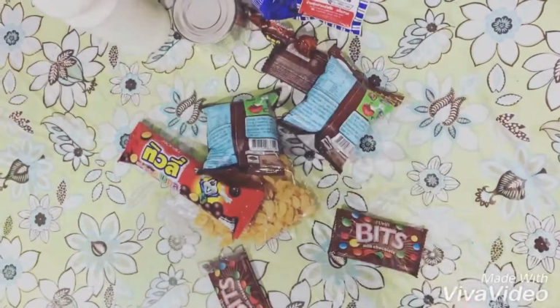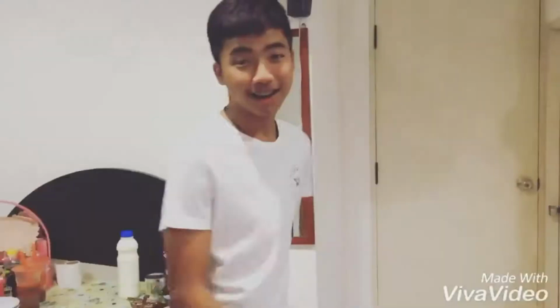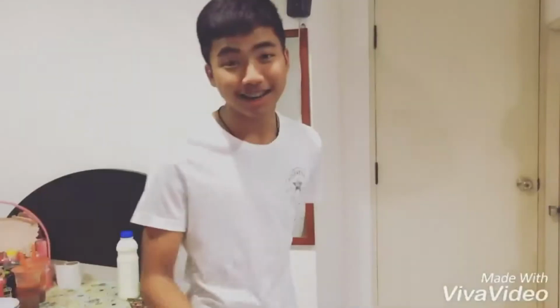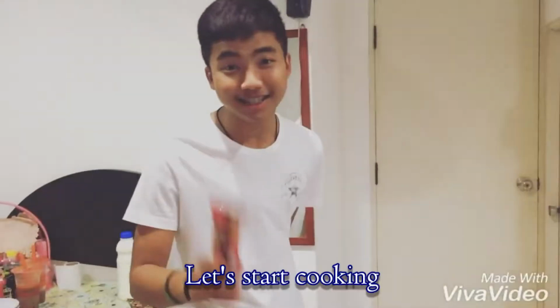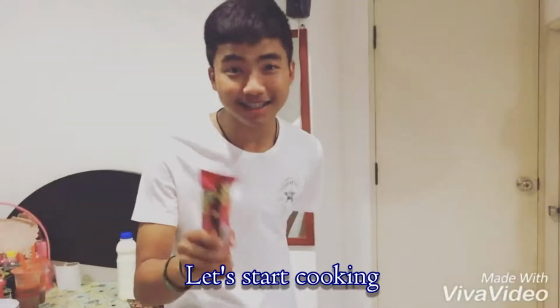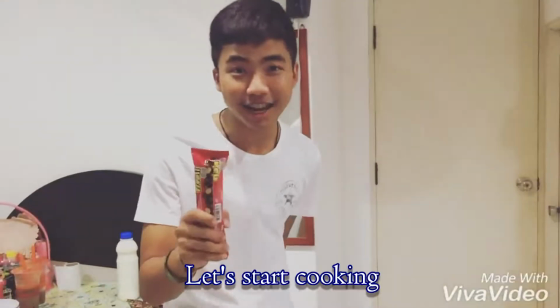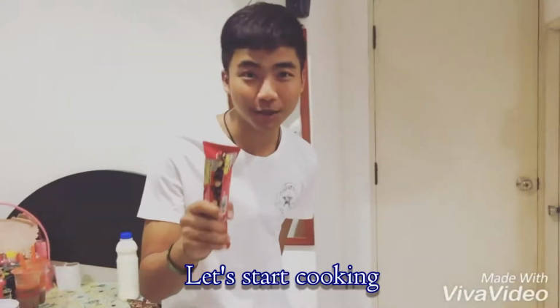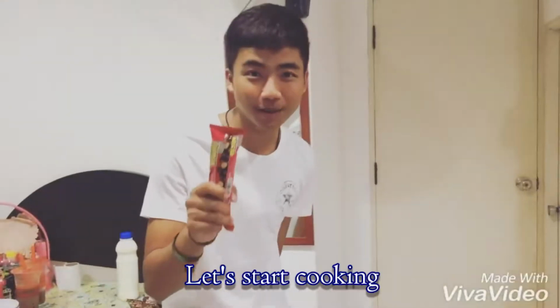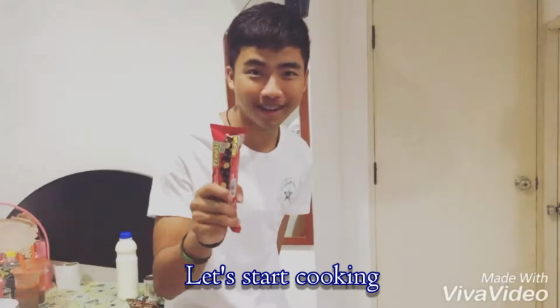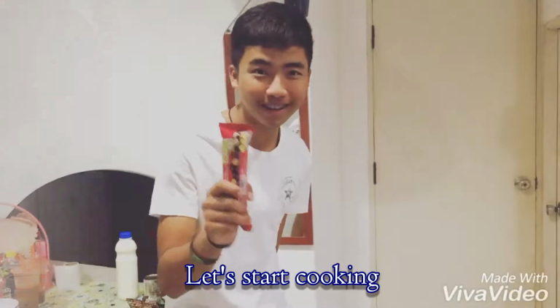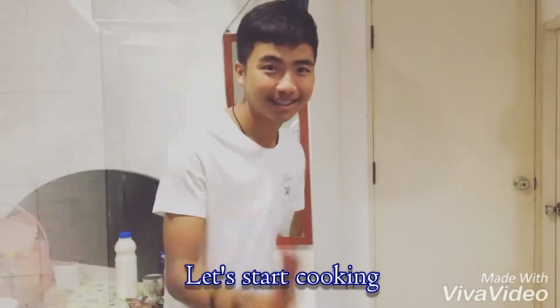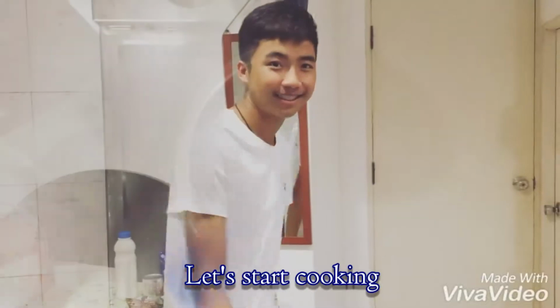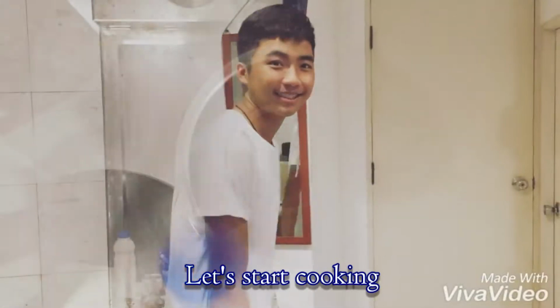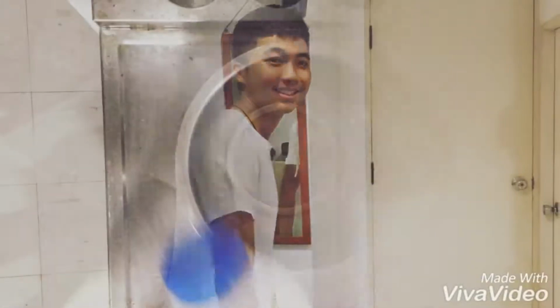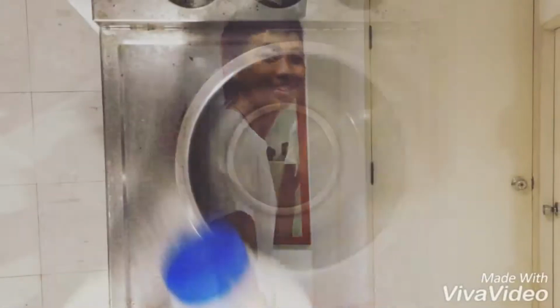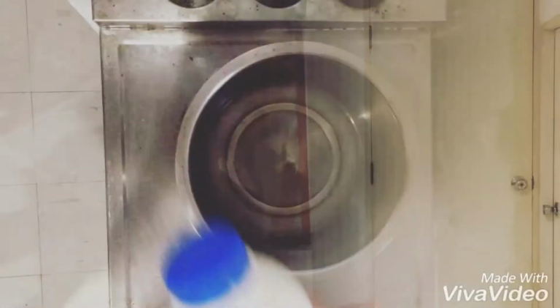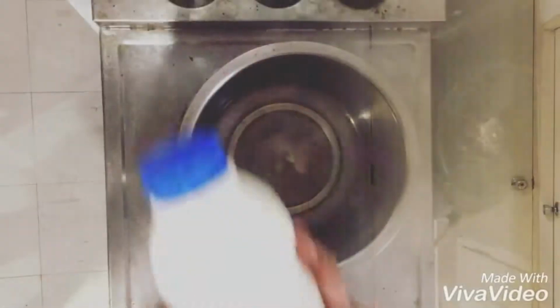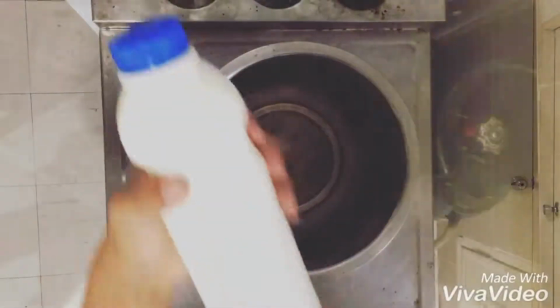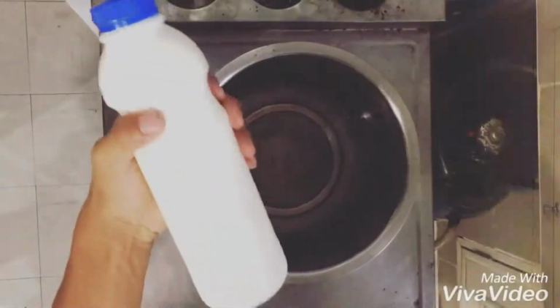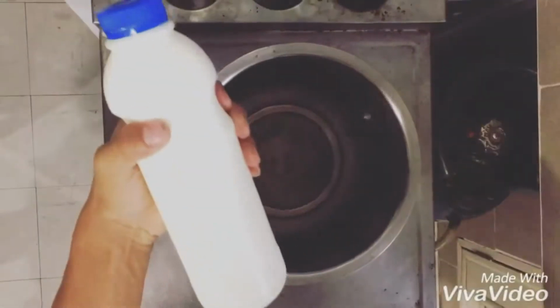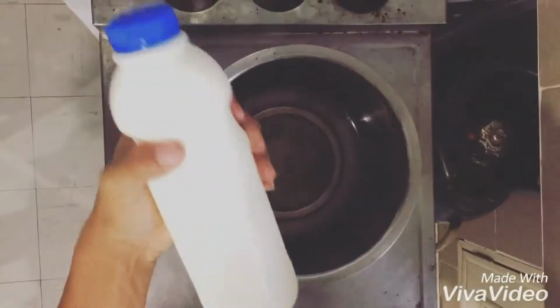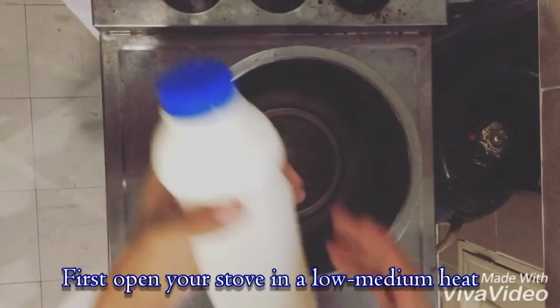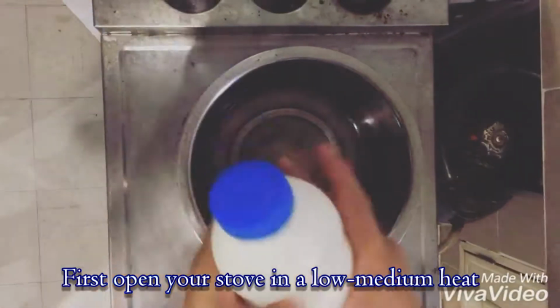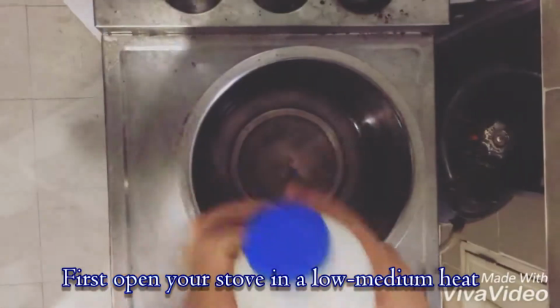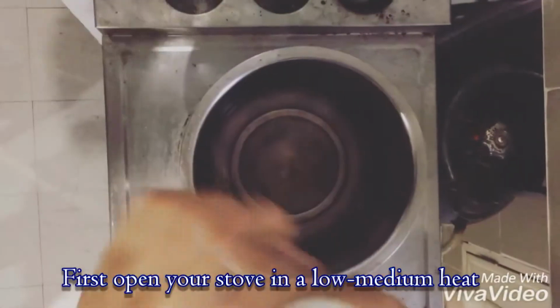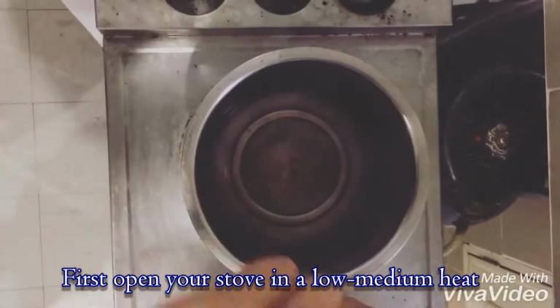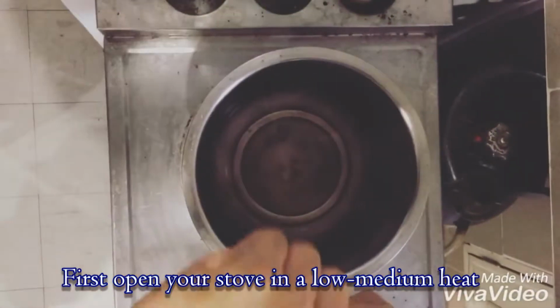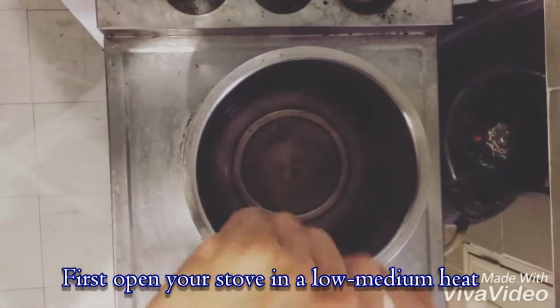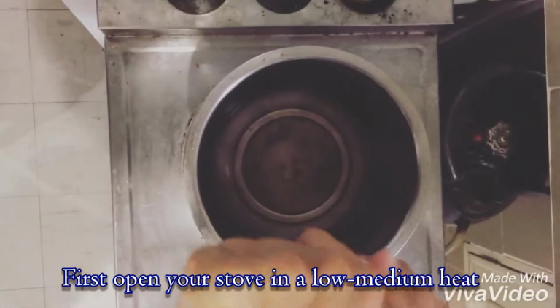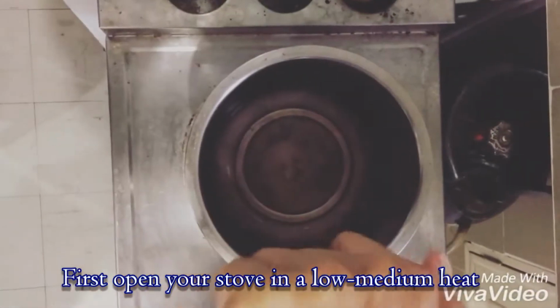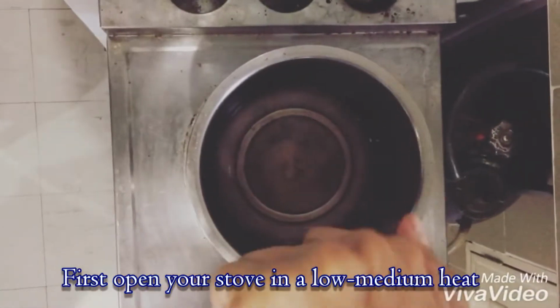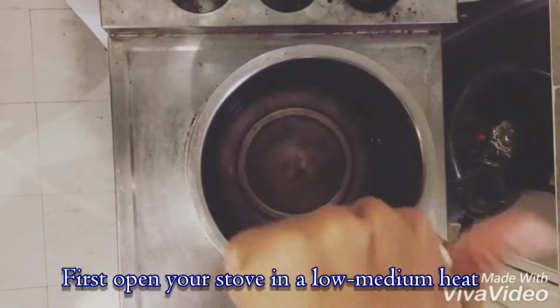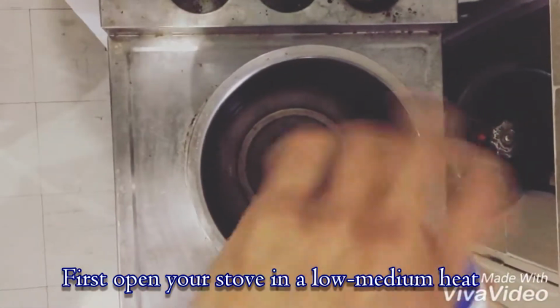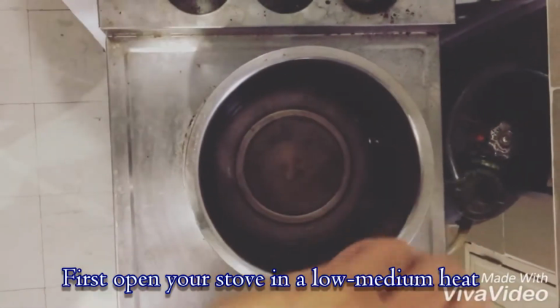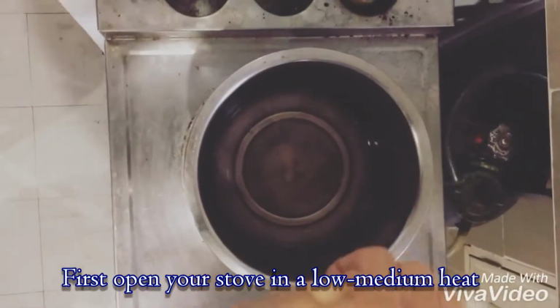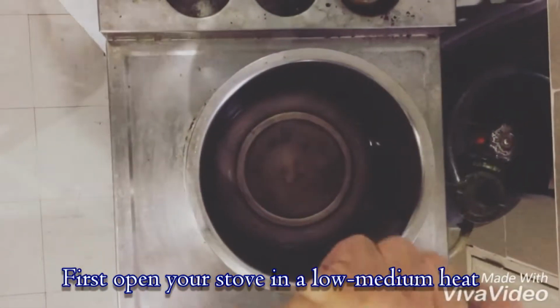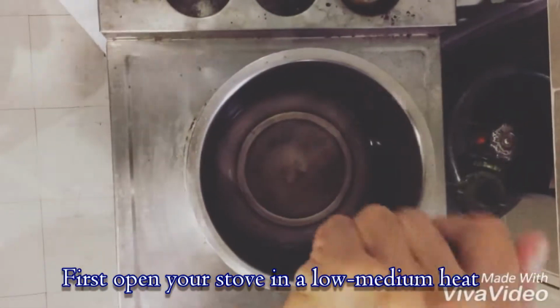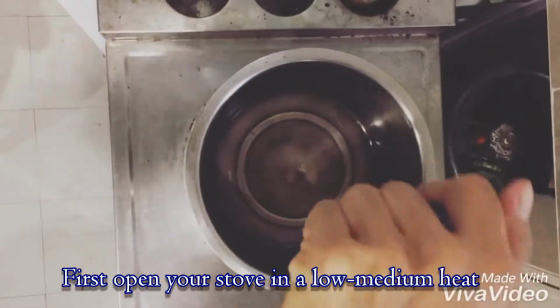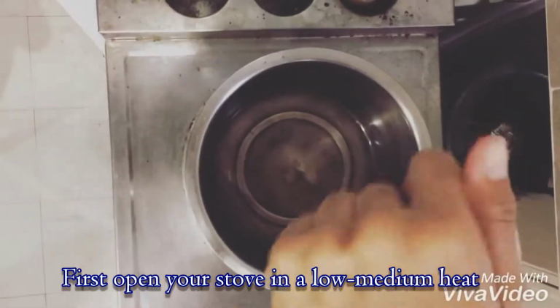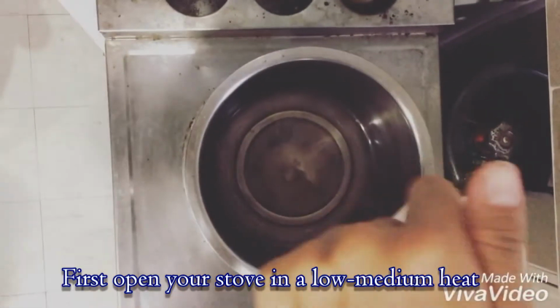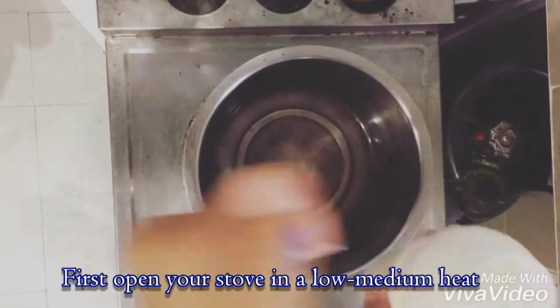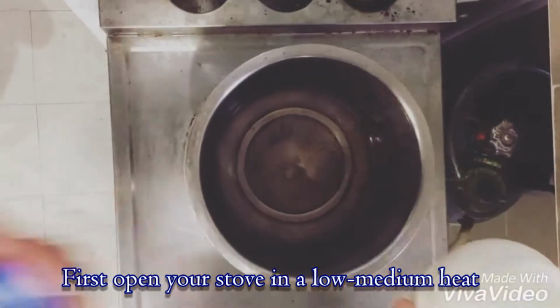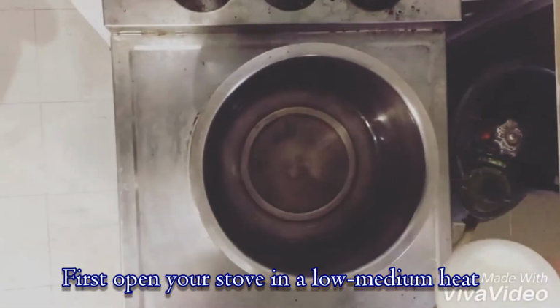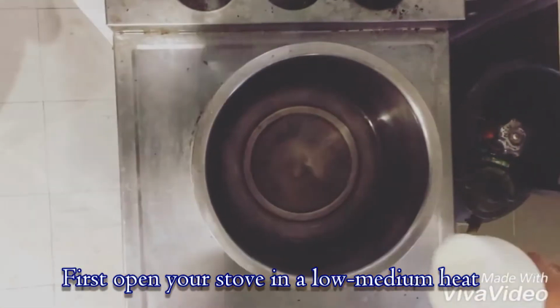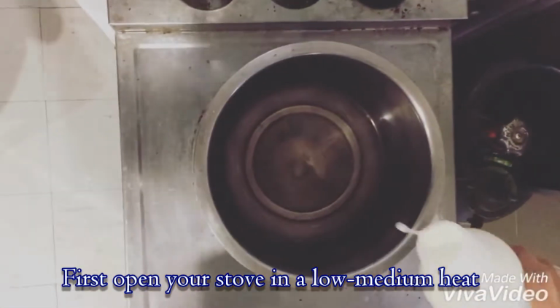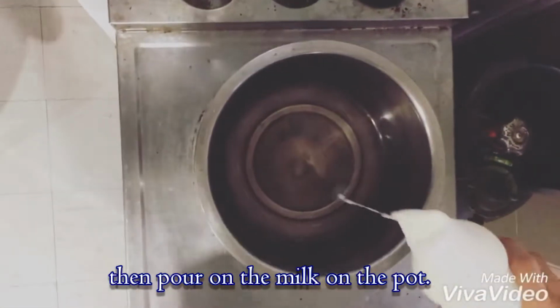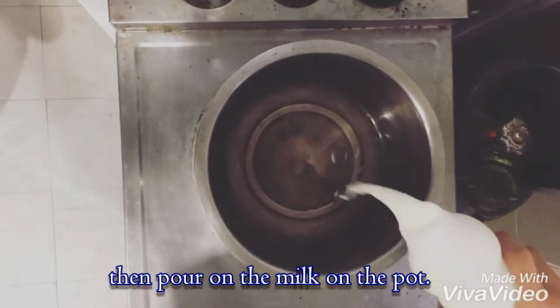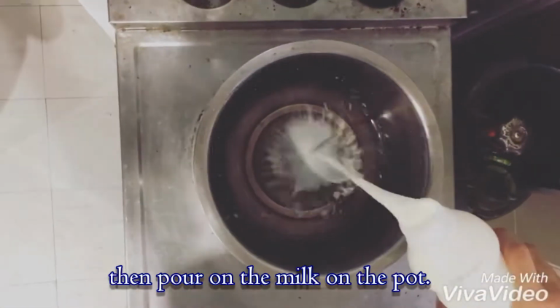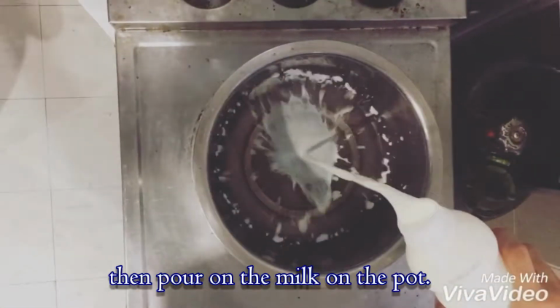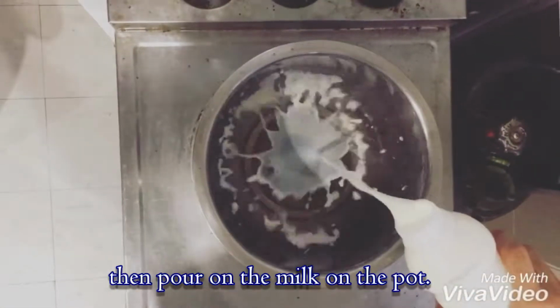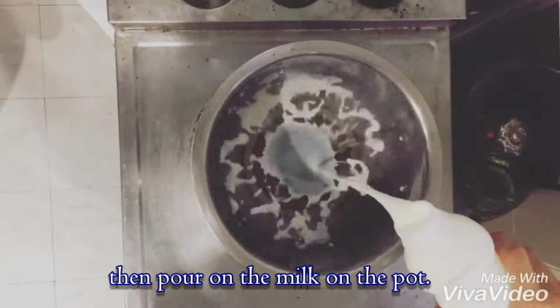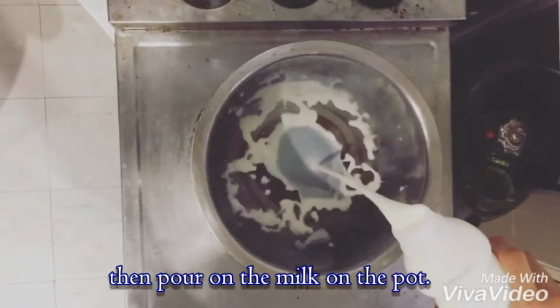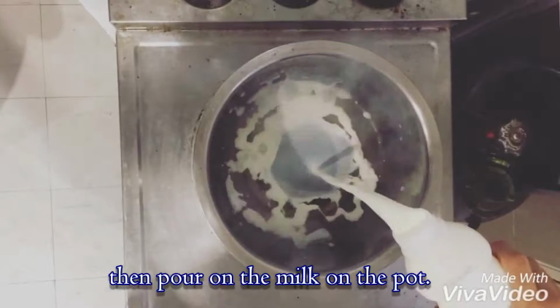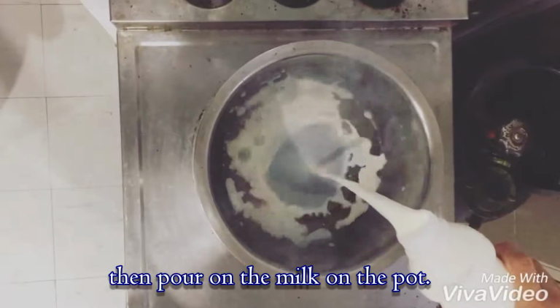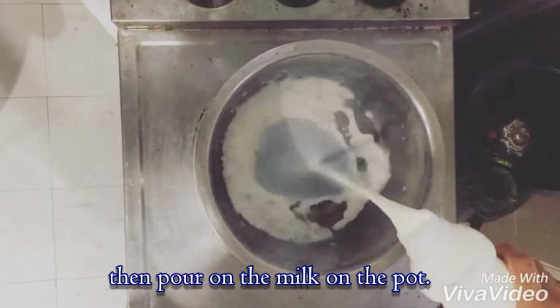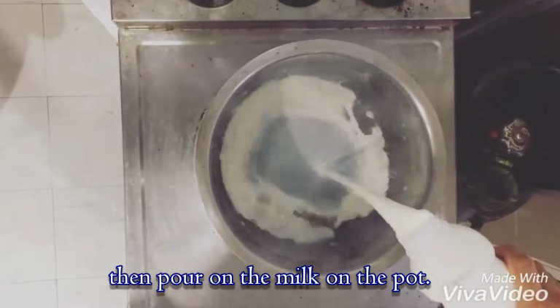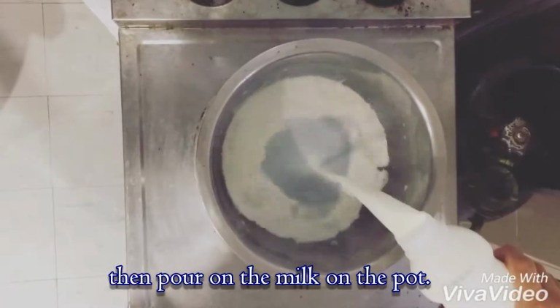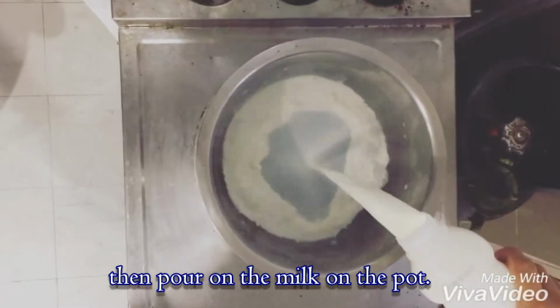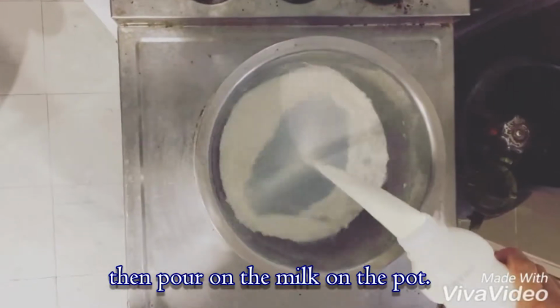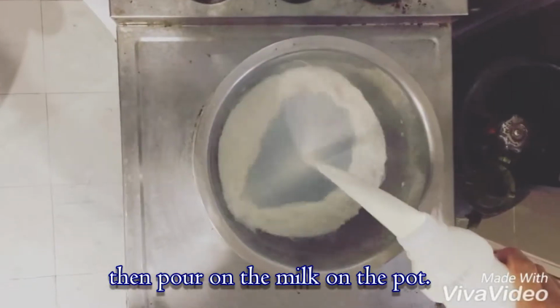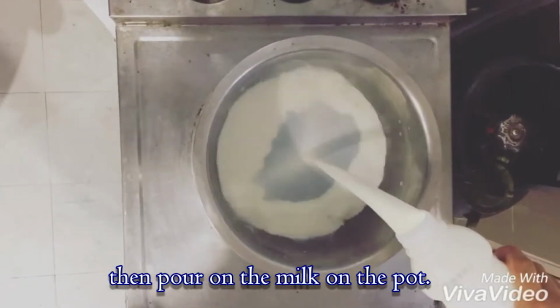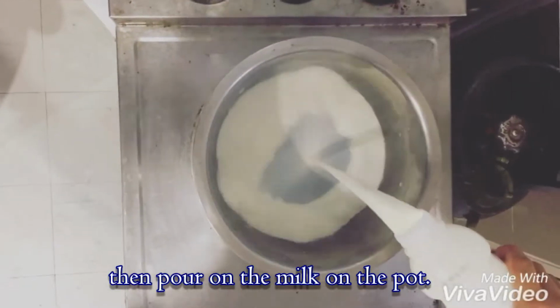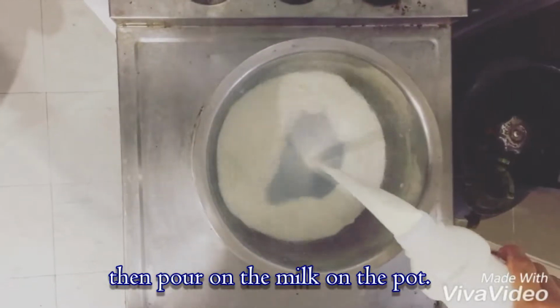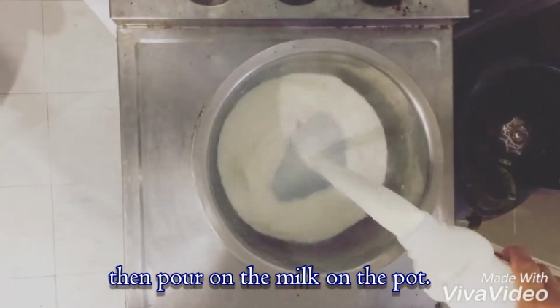Let's start cooking. First, open your stove on low medium heat, then pour all the milk in the pot.